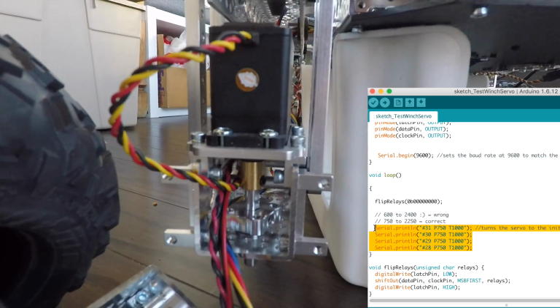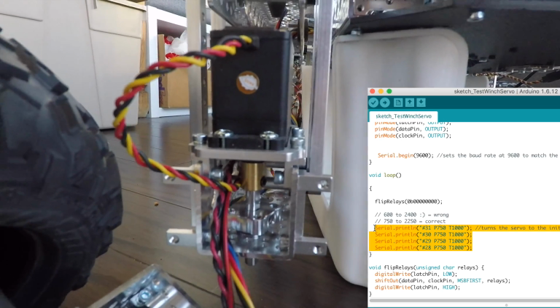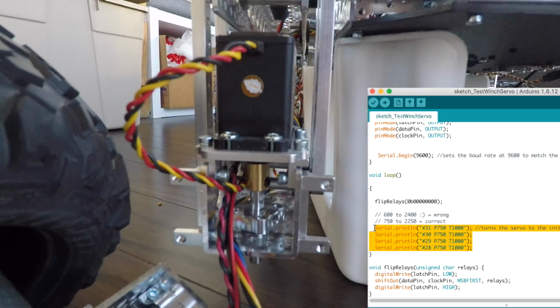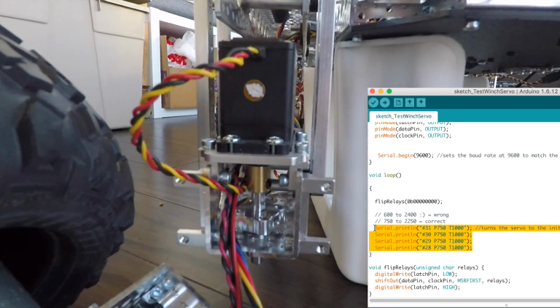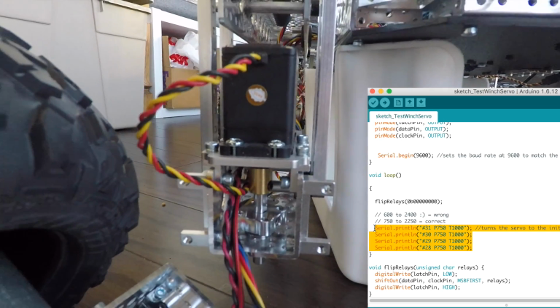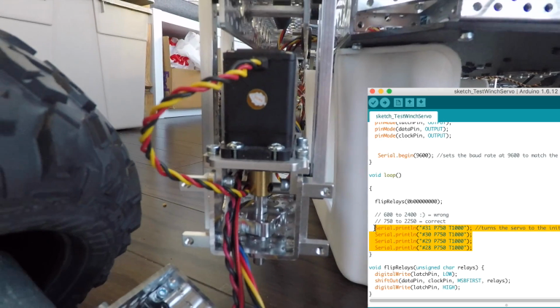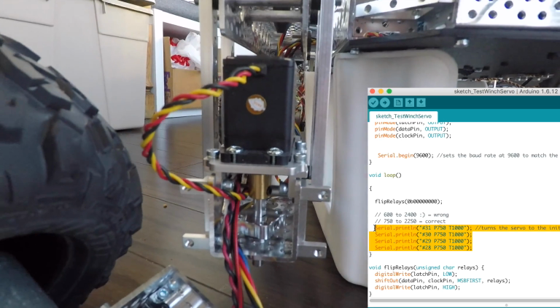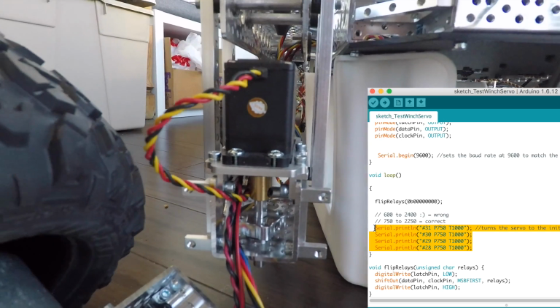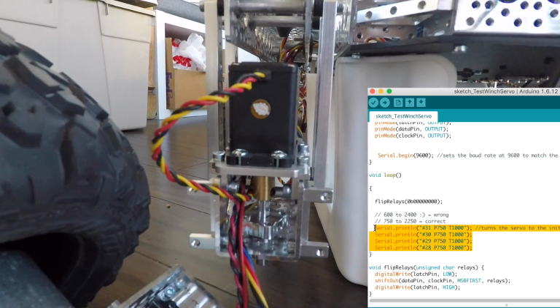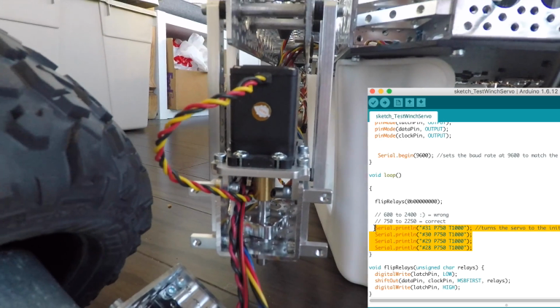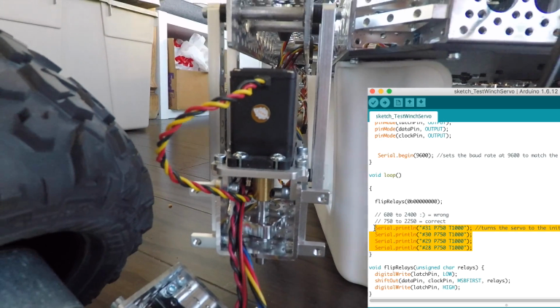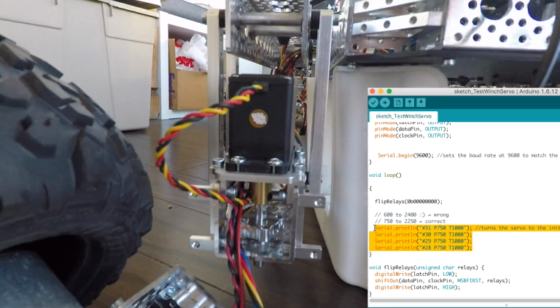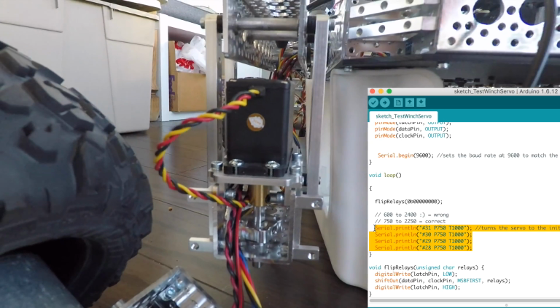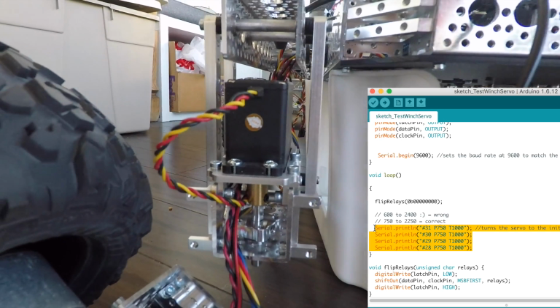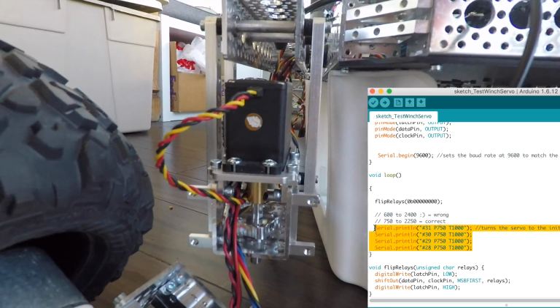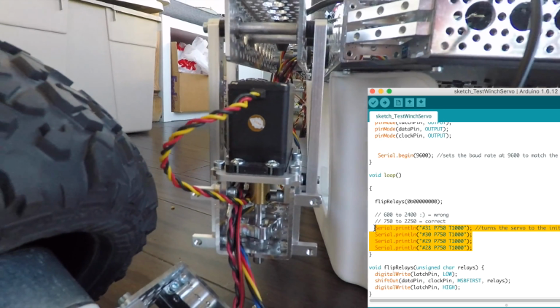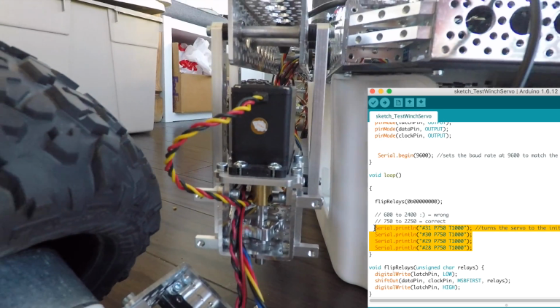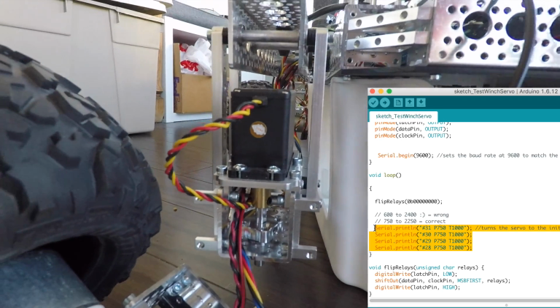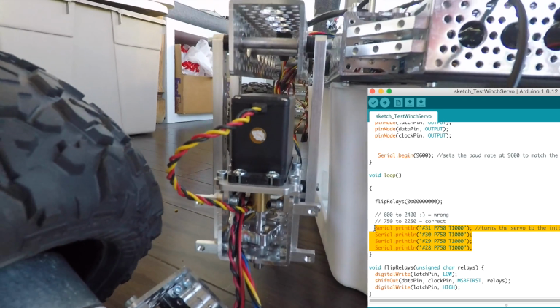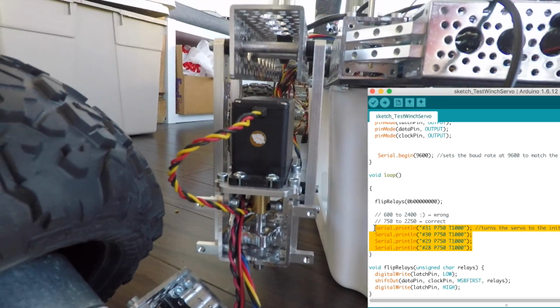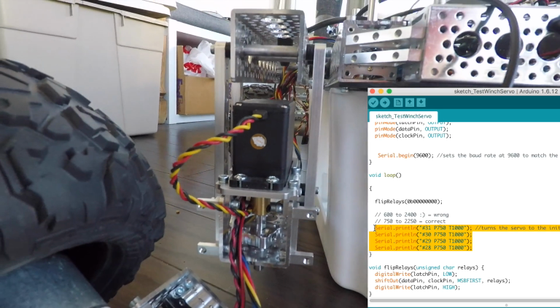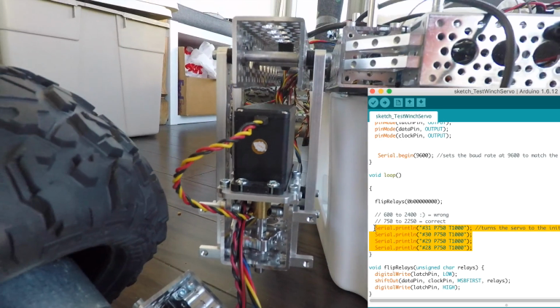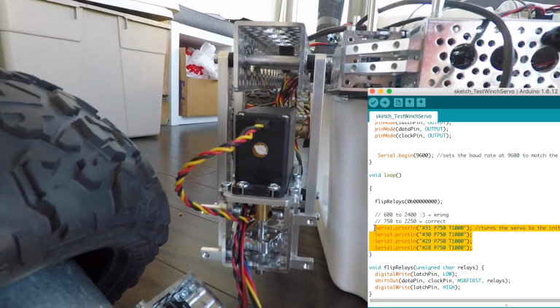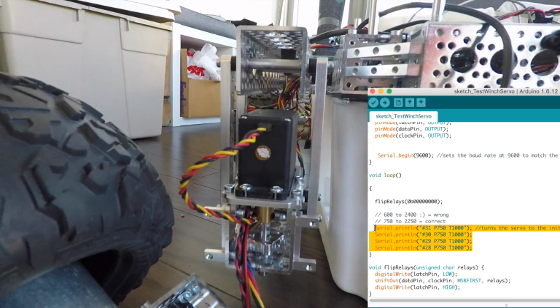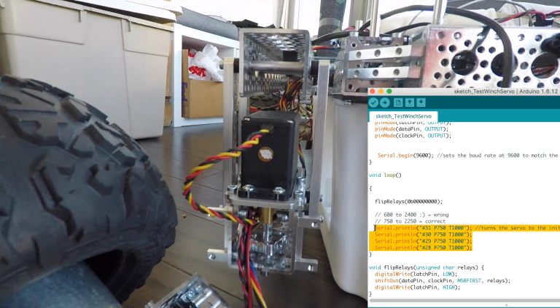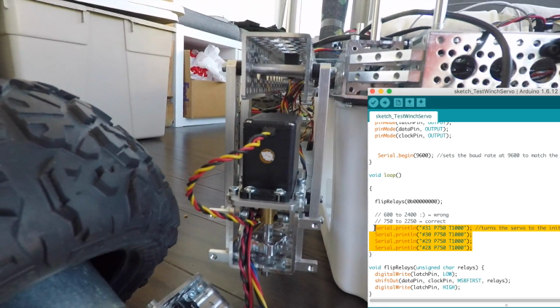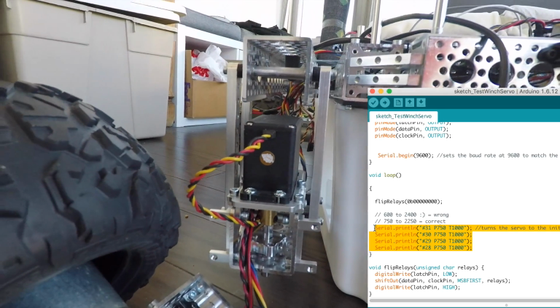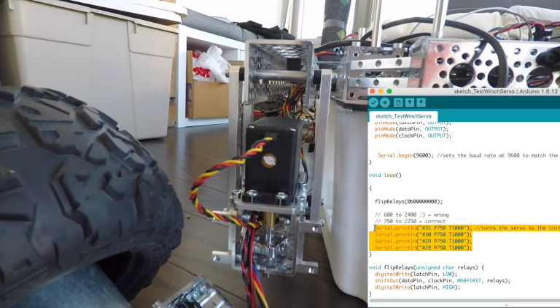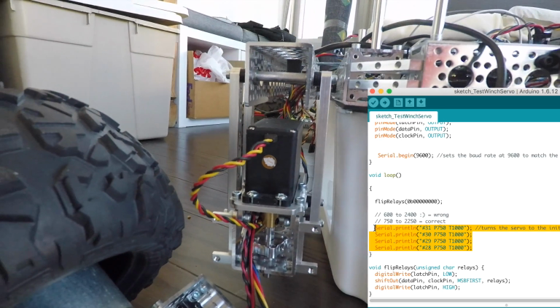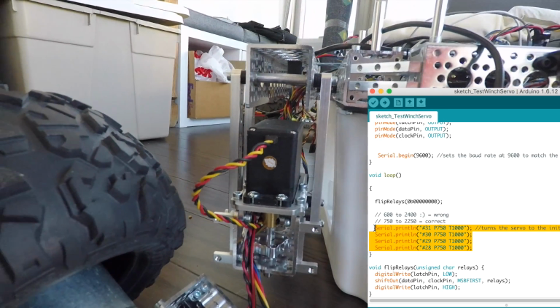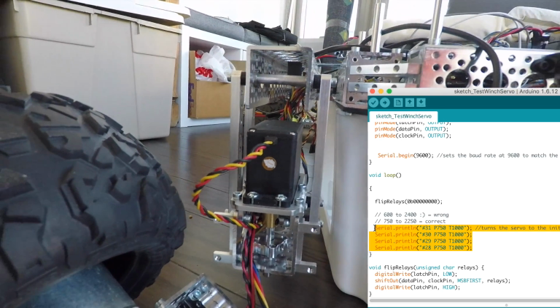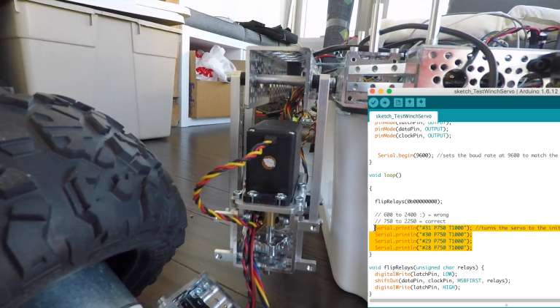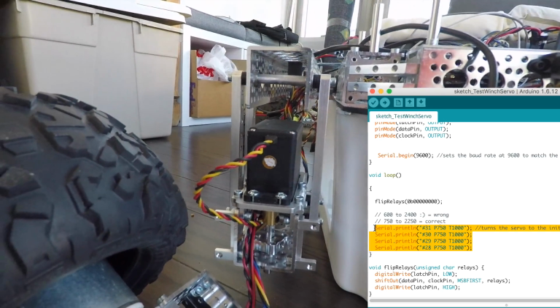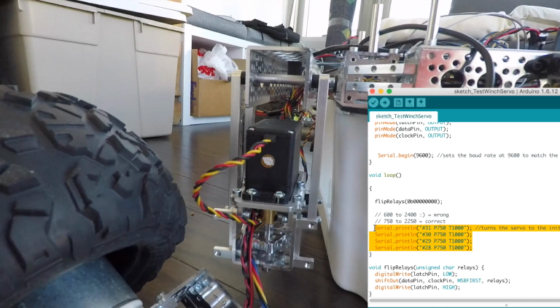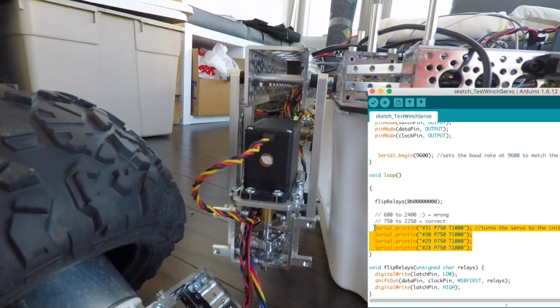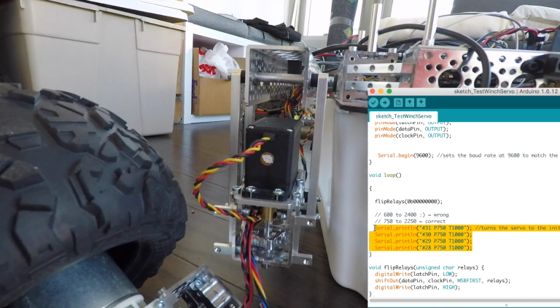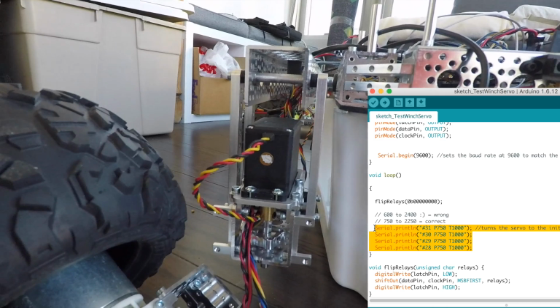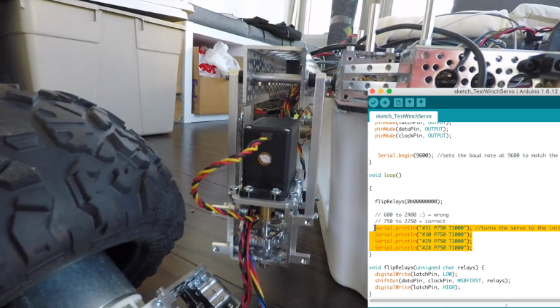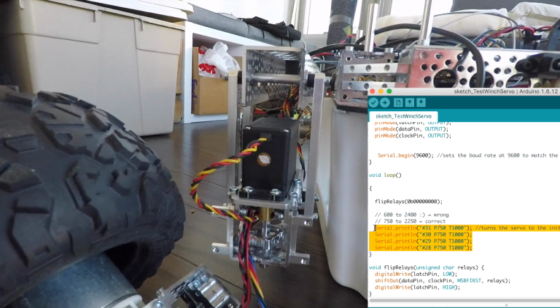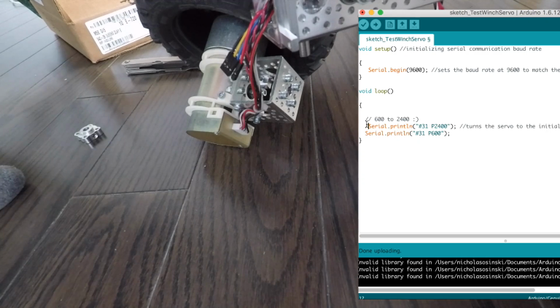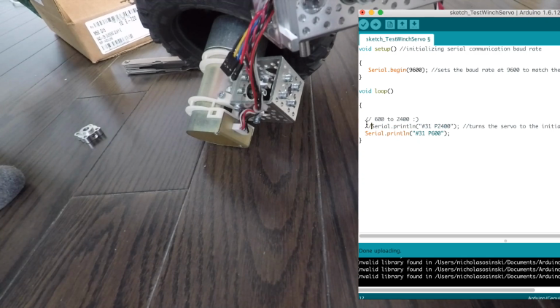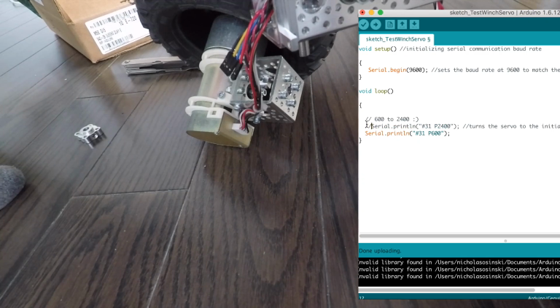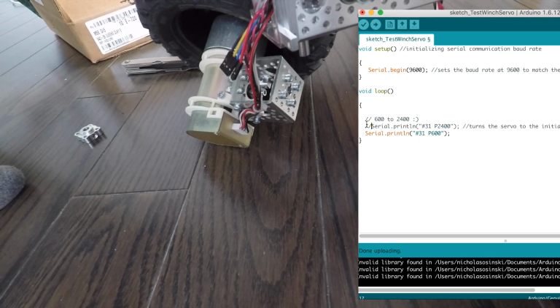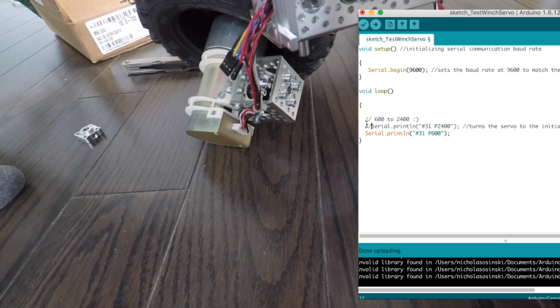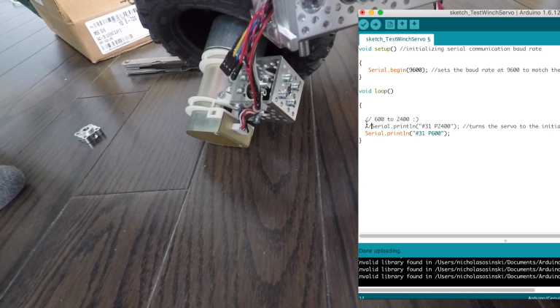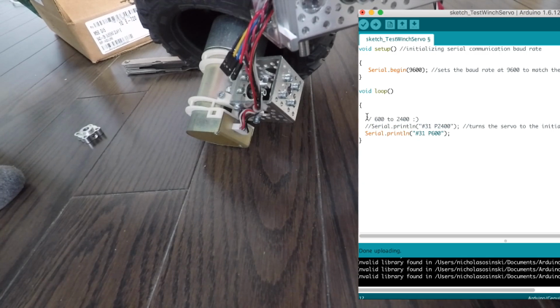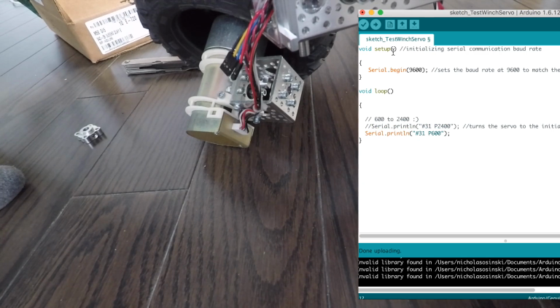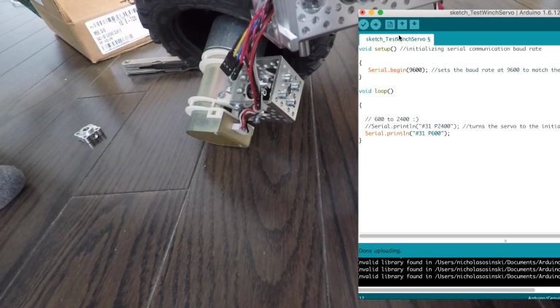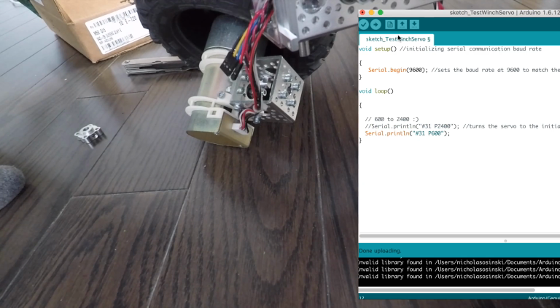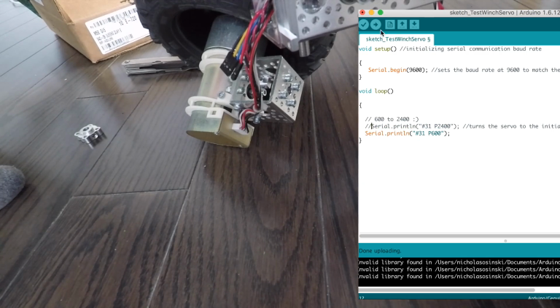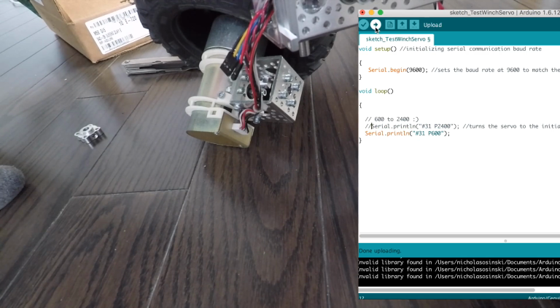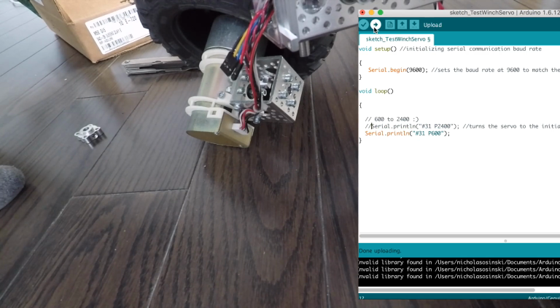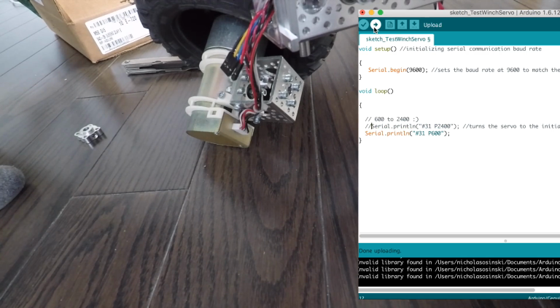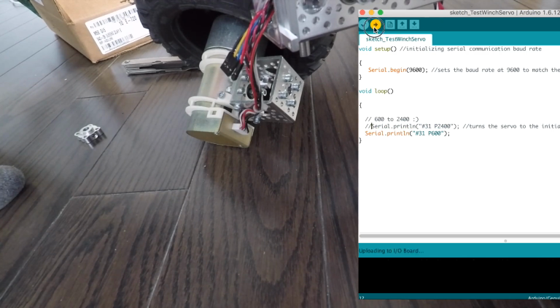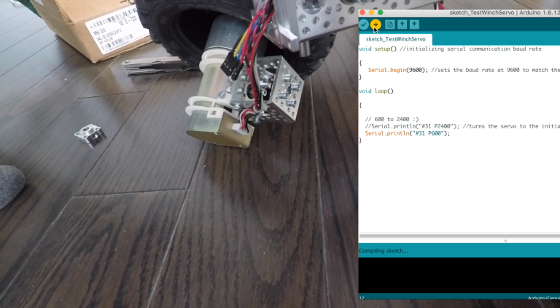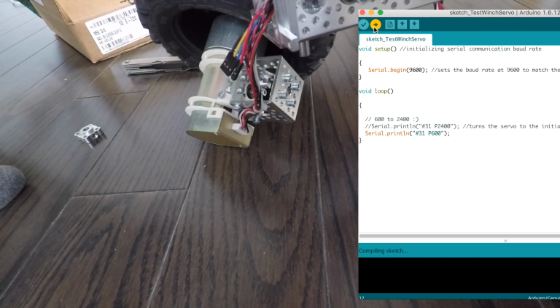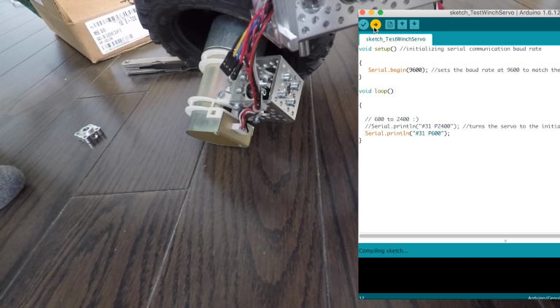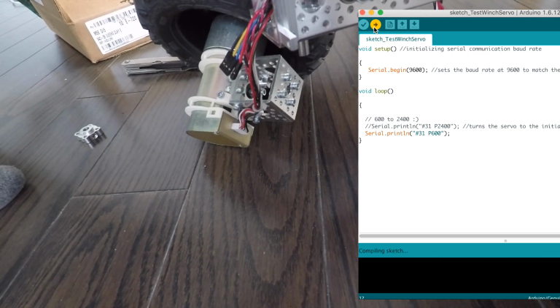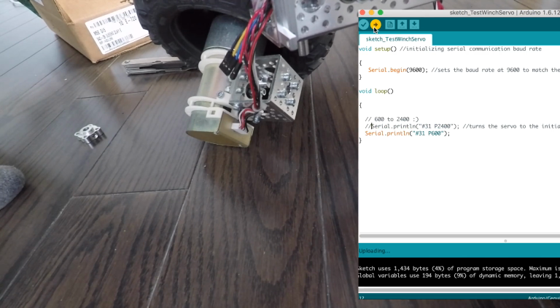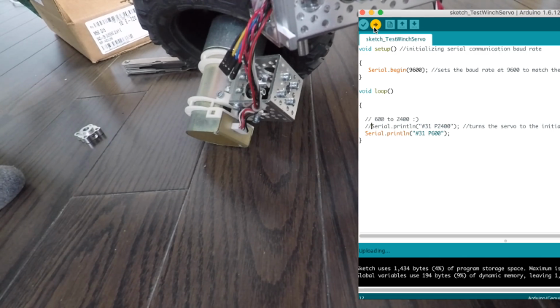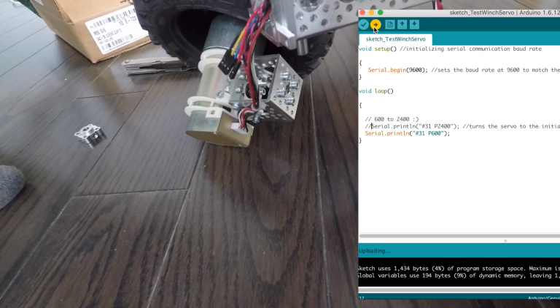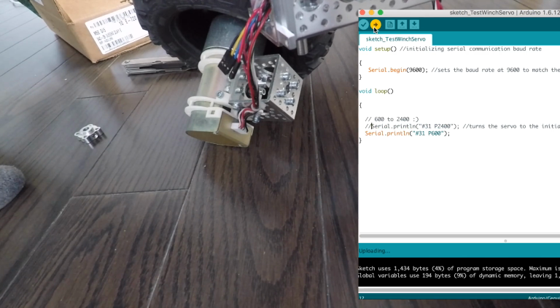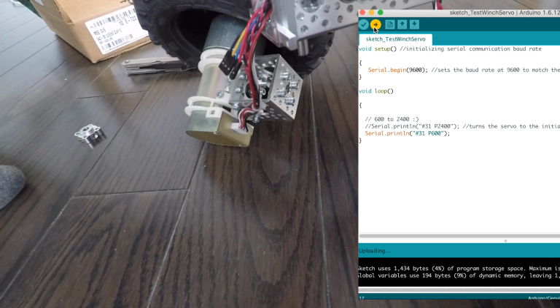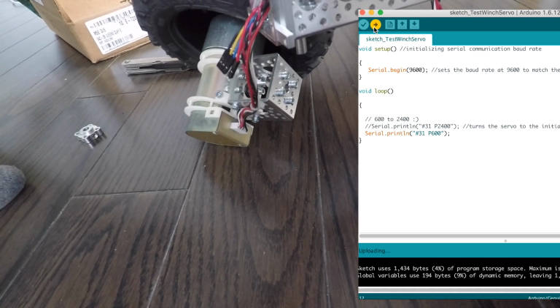So let's run a simpler command just so I can show you guys the servo in action. Comment that out and re-upload.